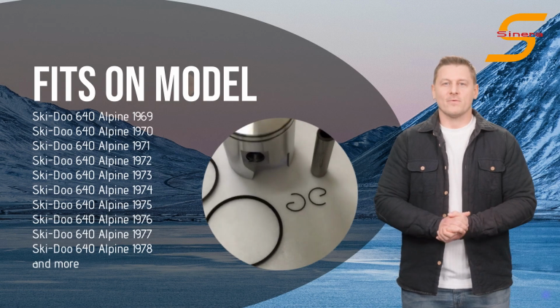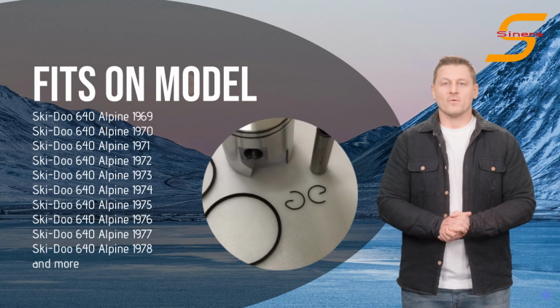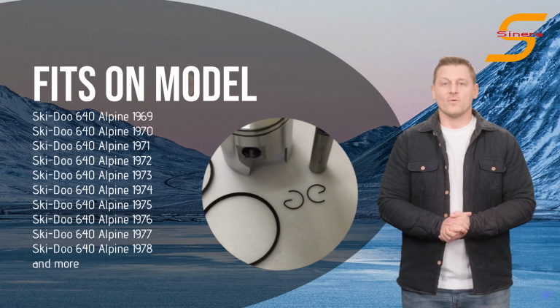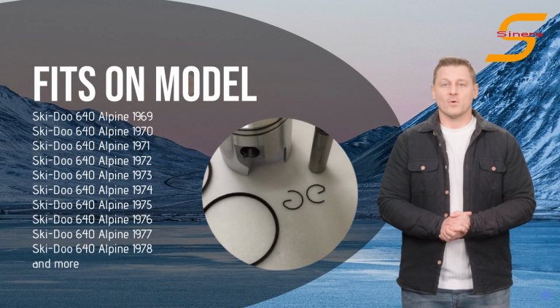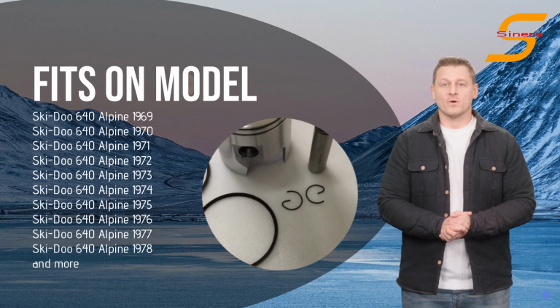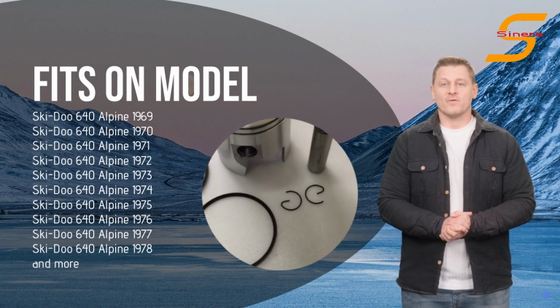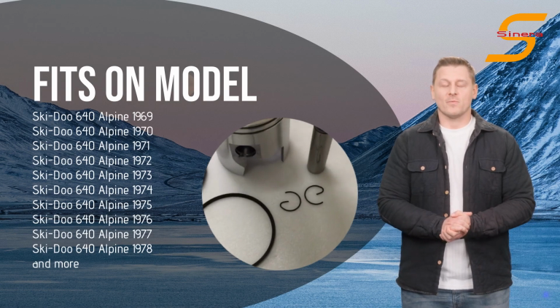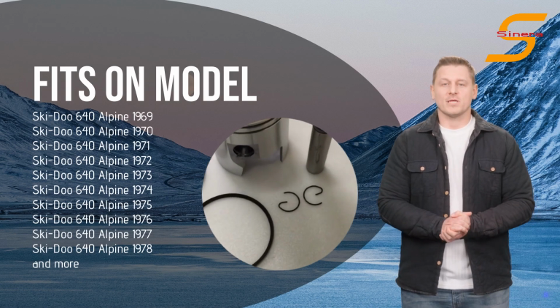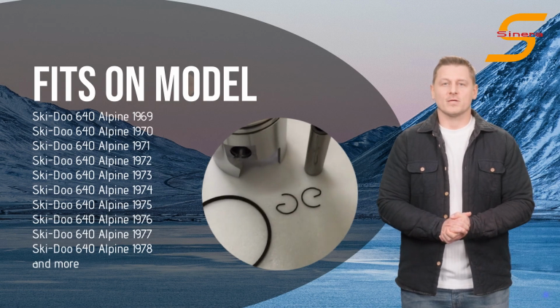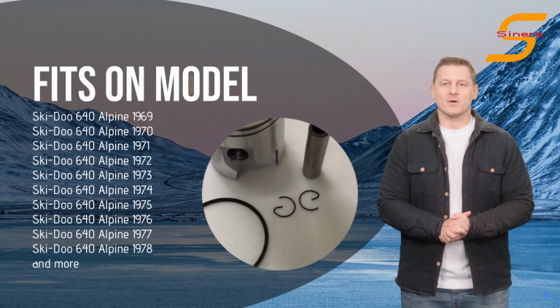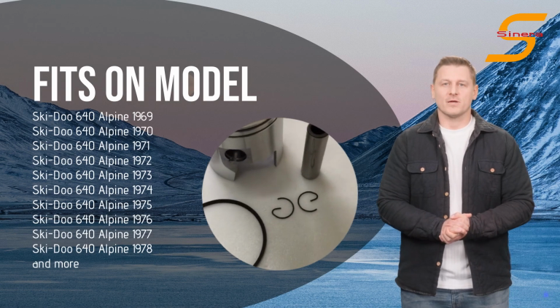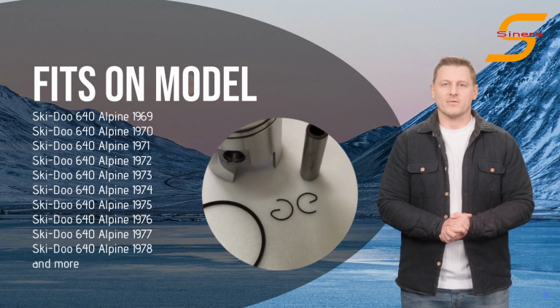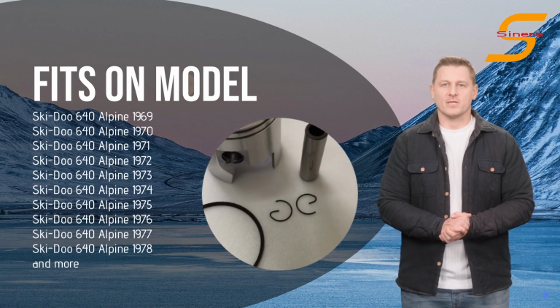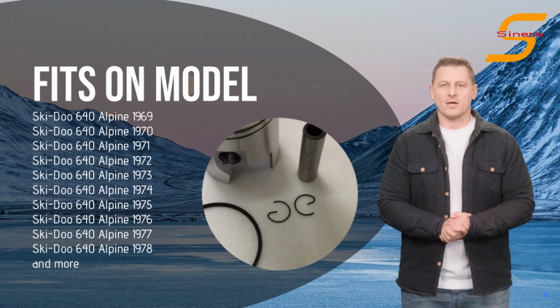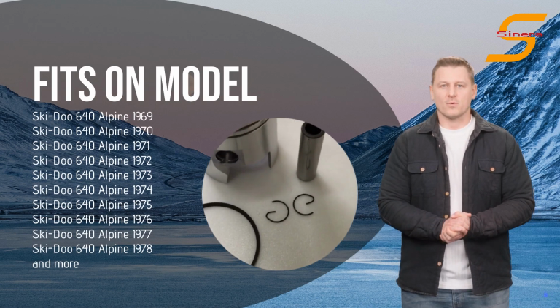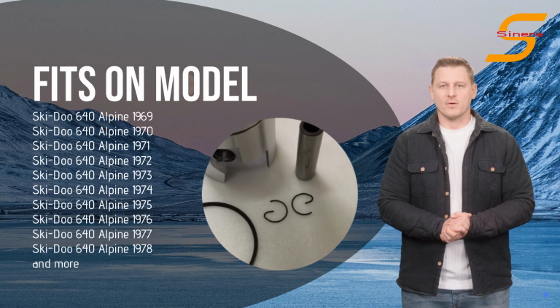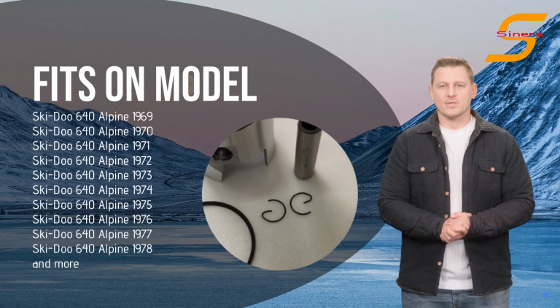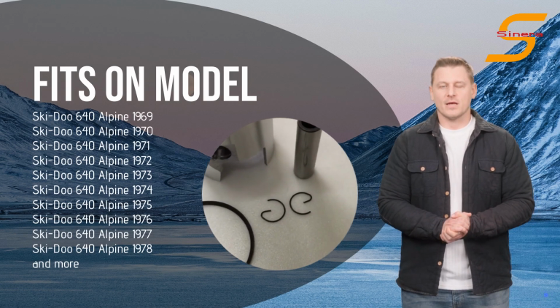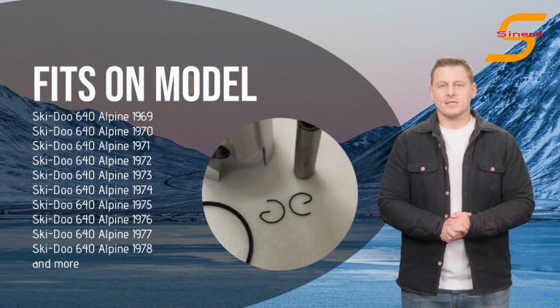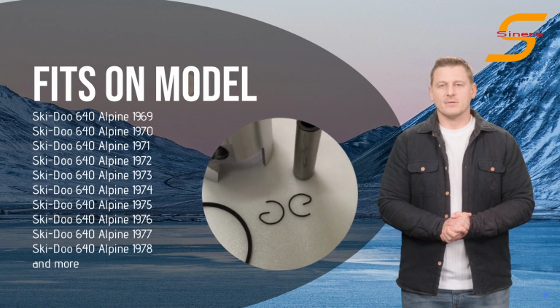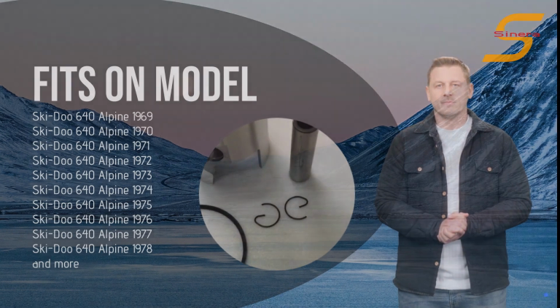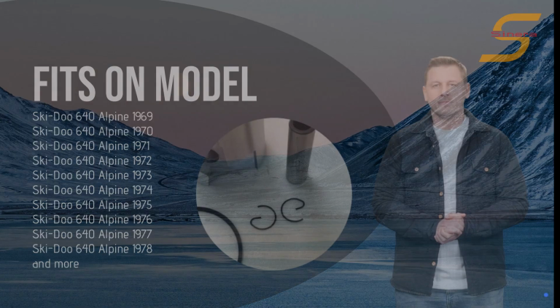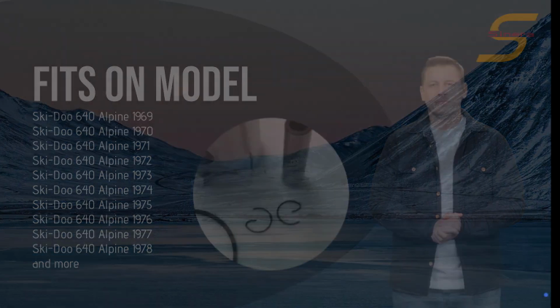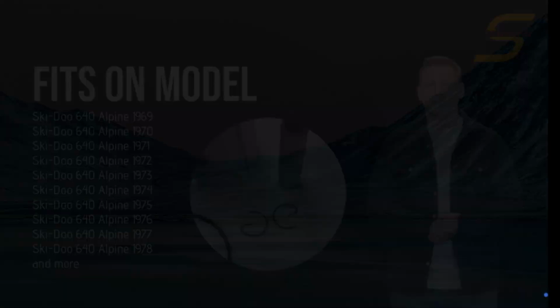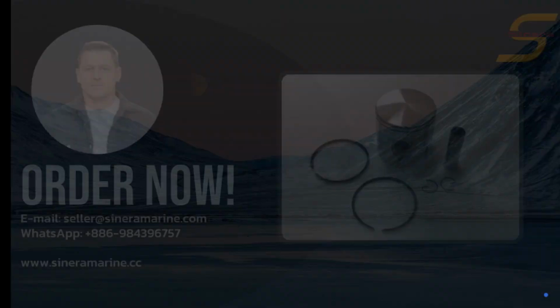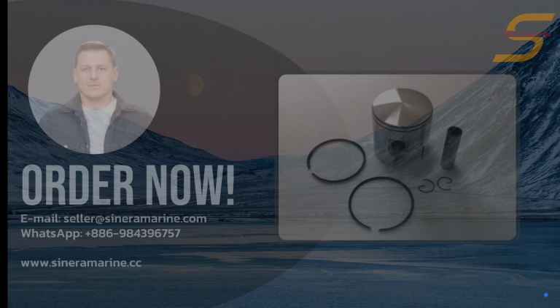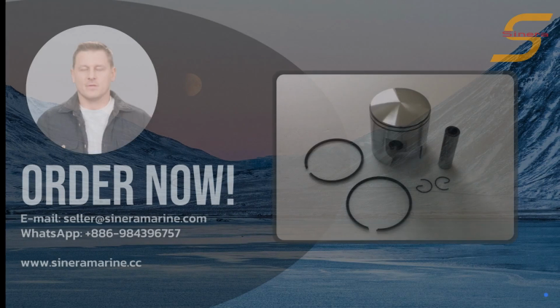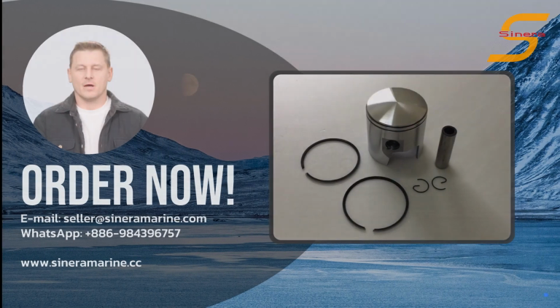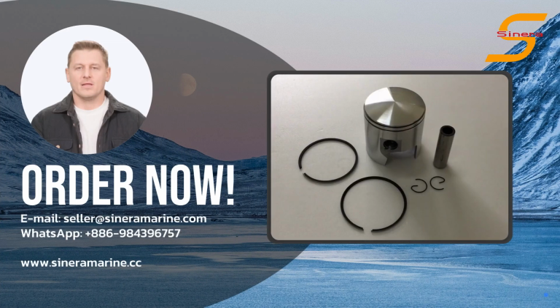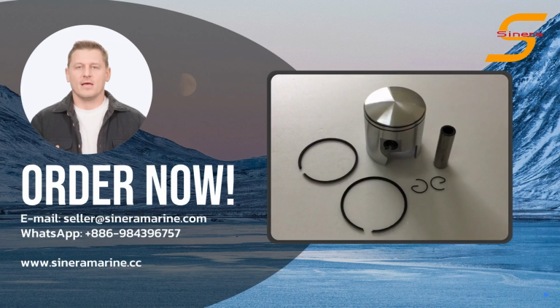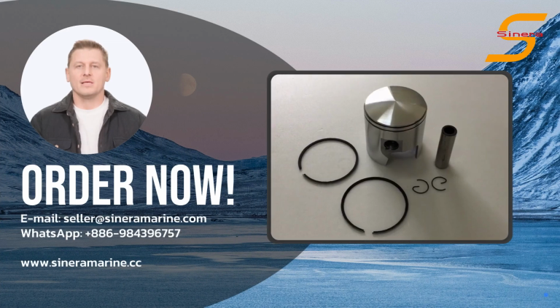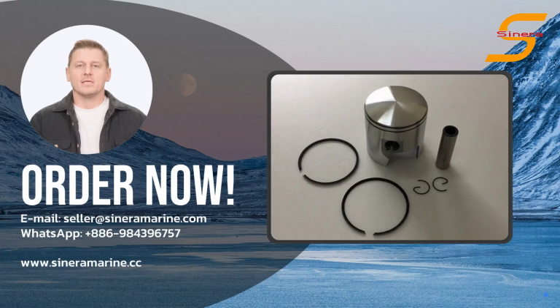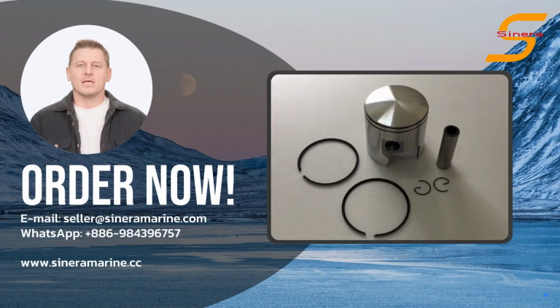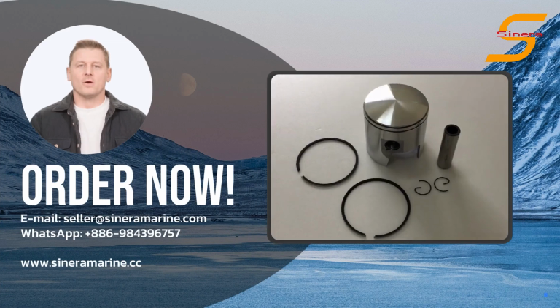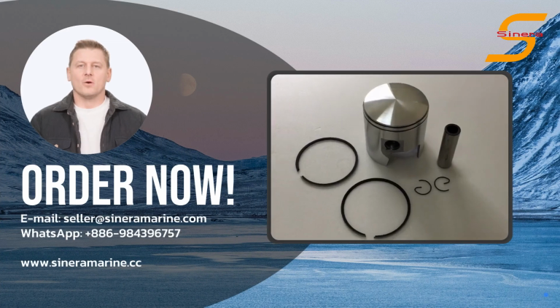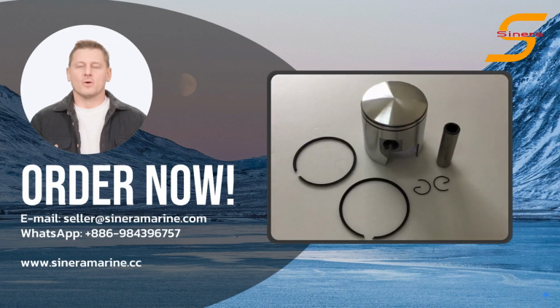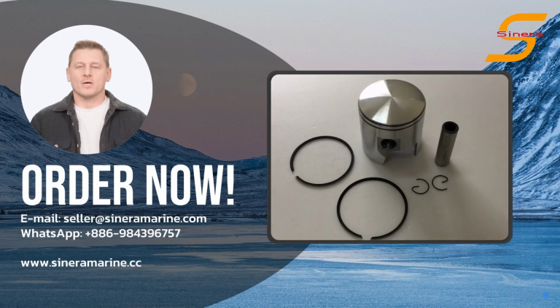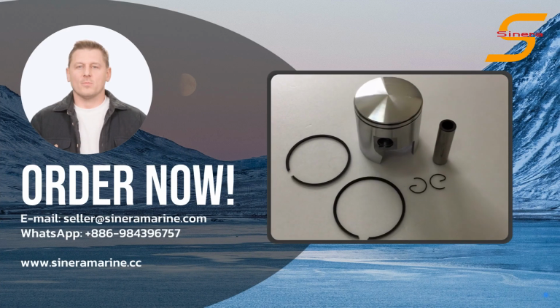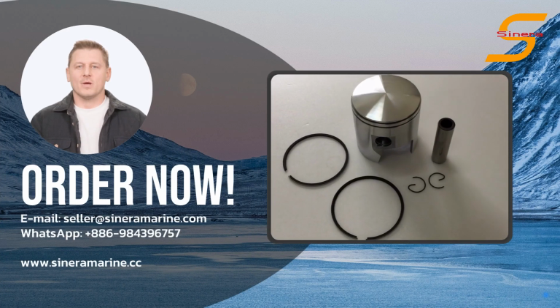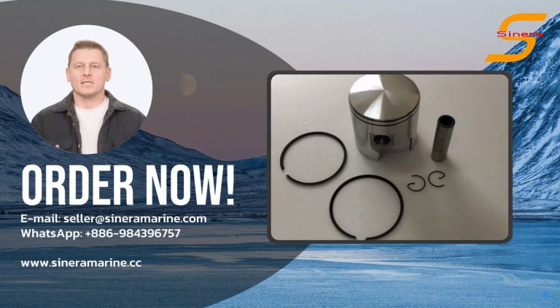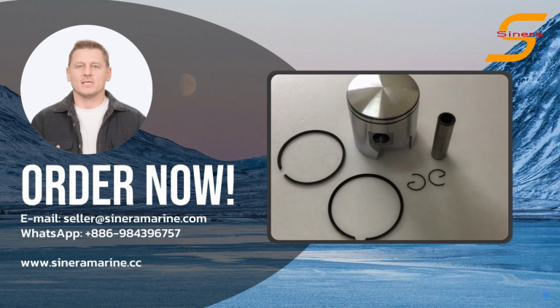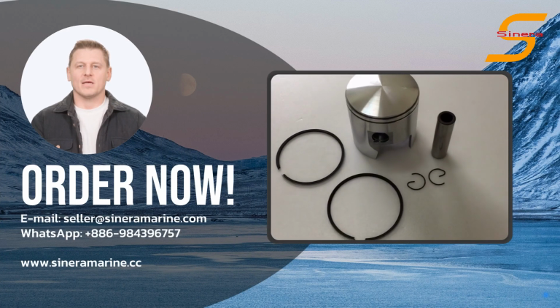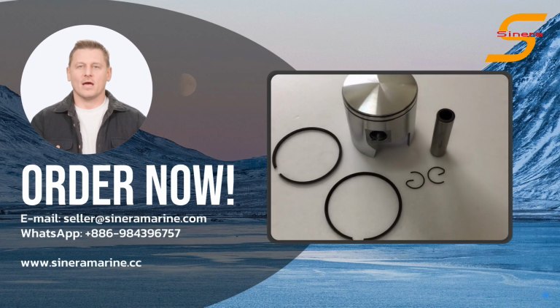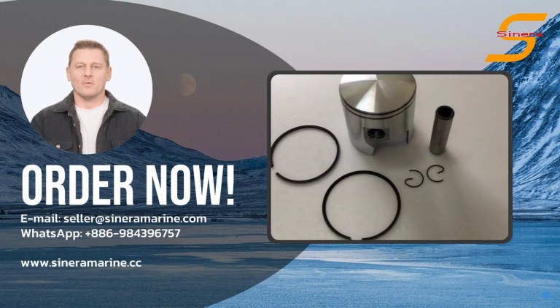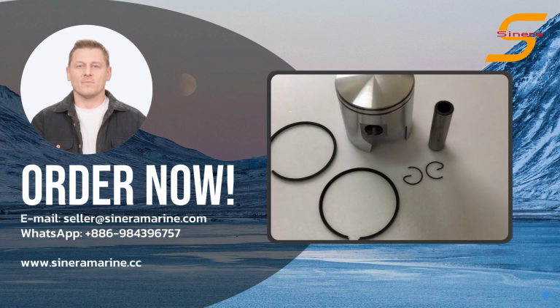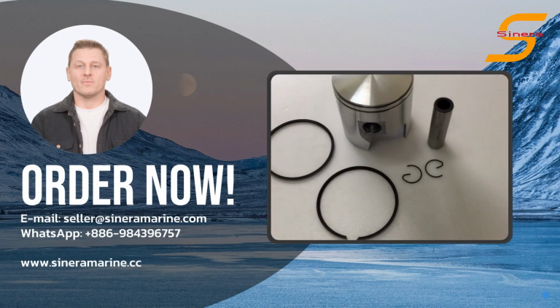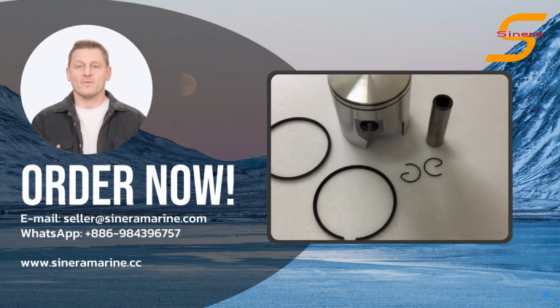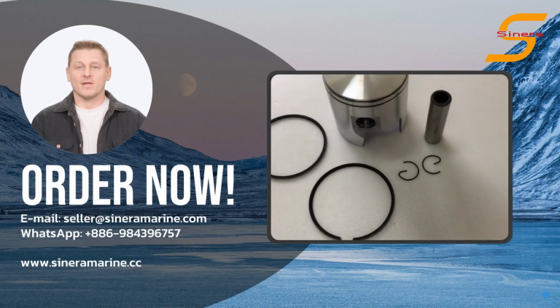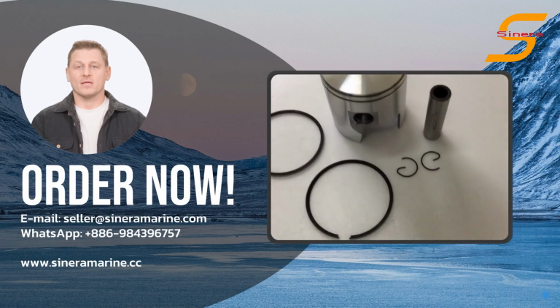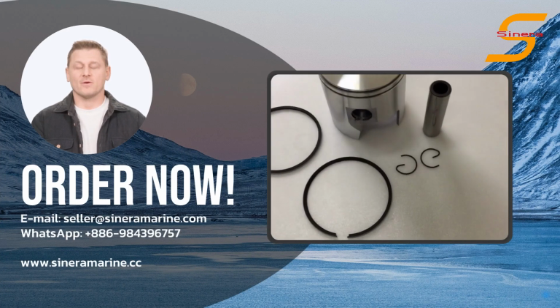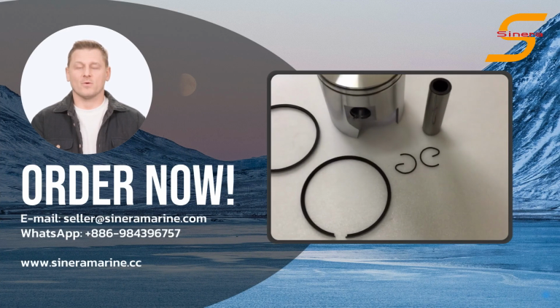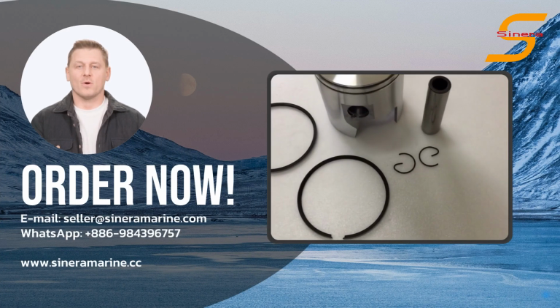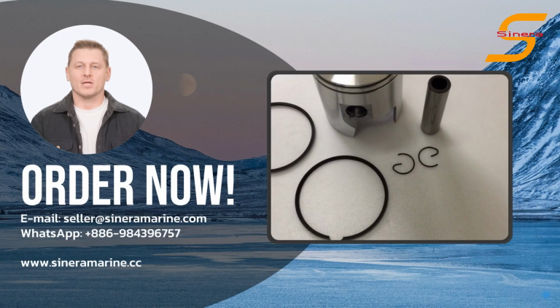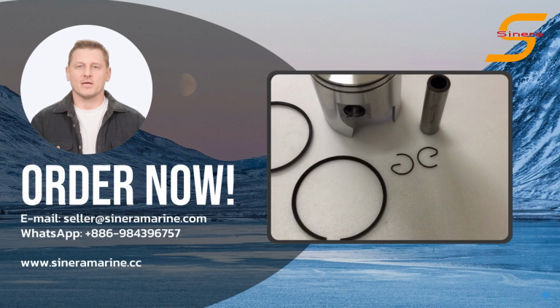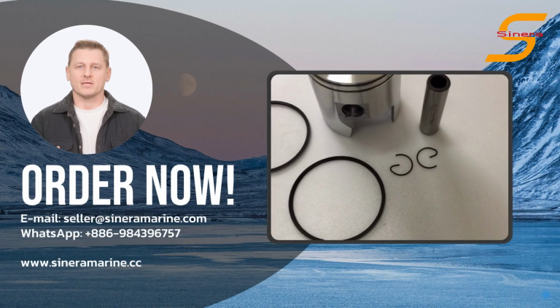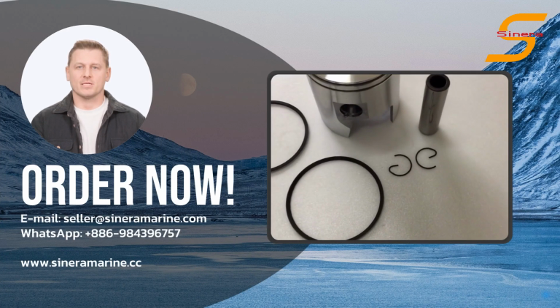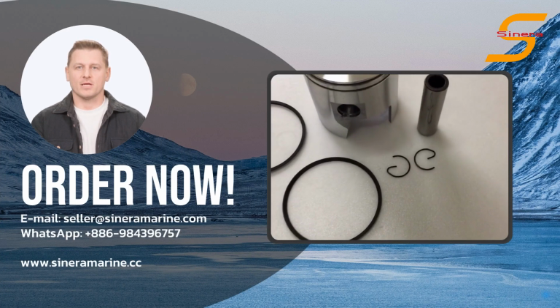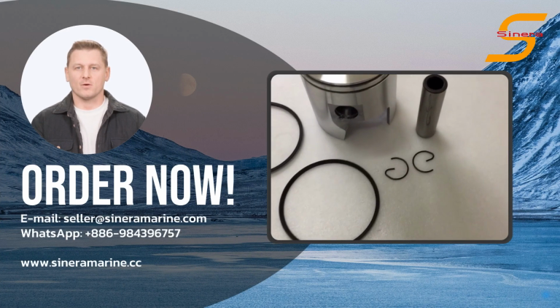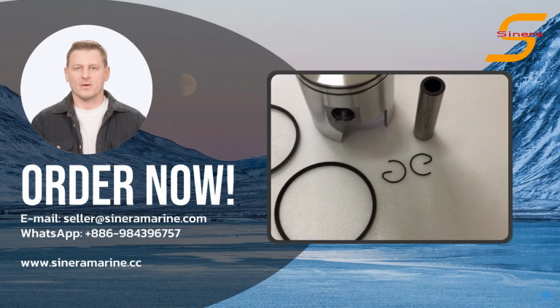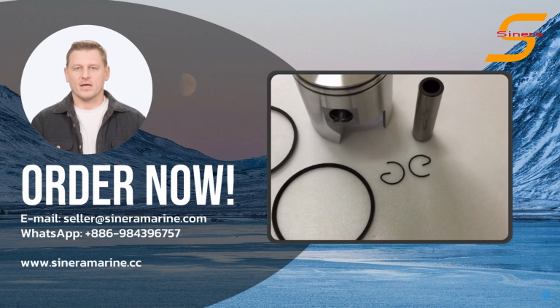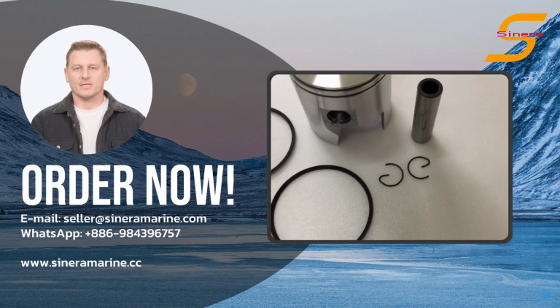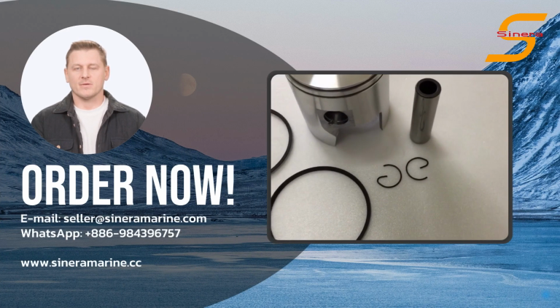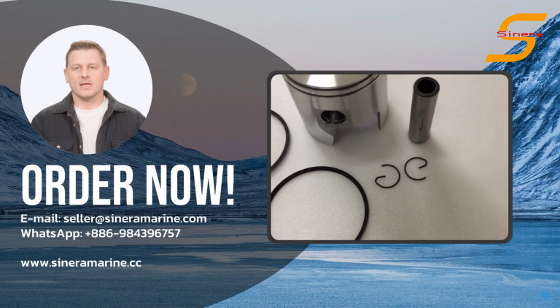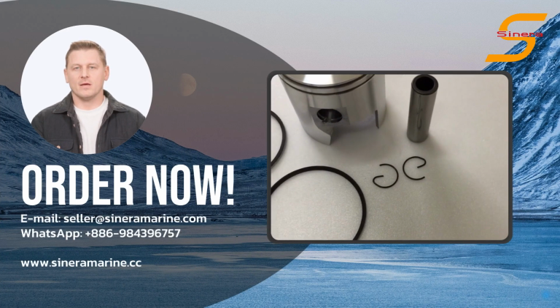For more information you can visit our website. Contact us and get wholesale prices now. Thank you for watching and see you in the next video.